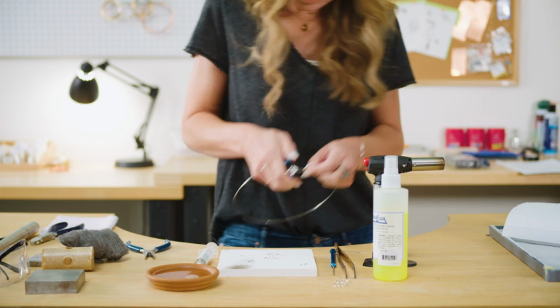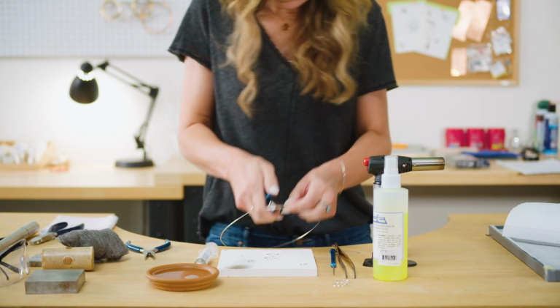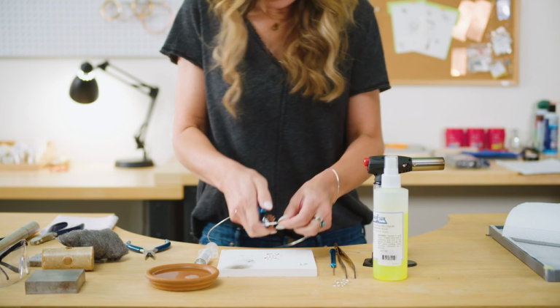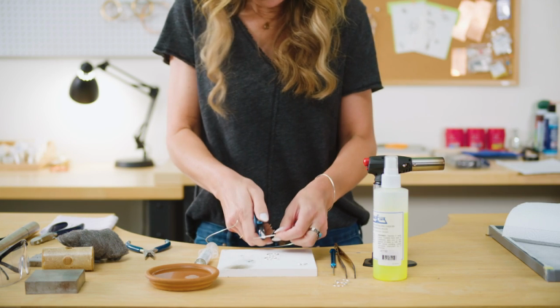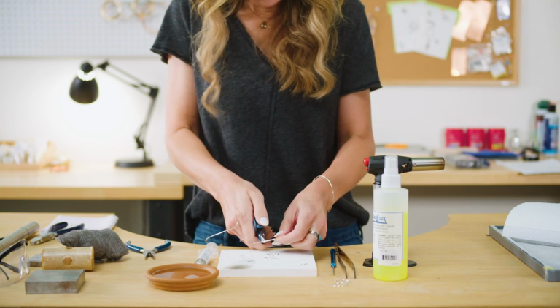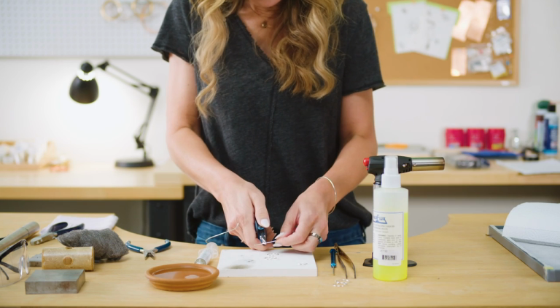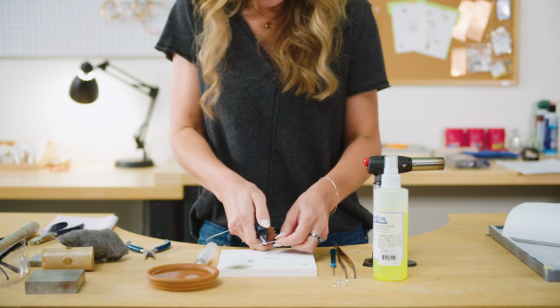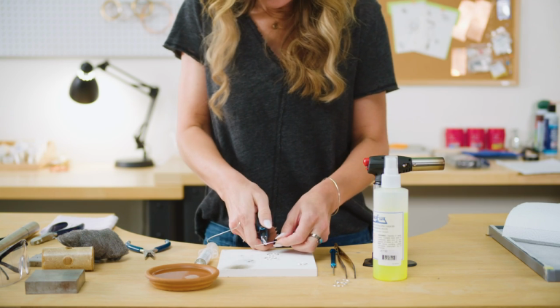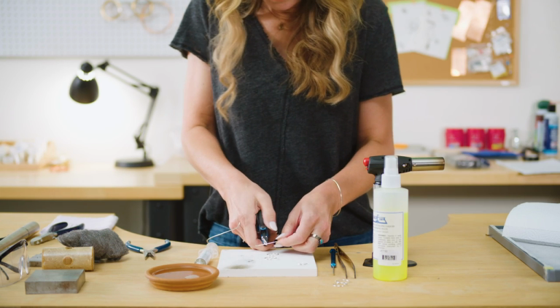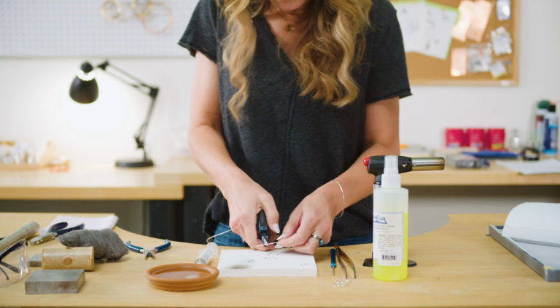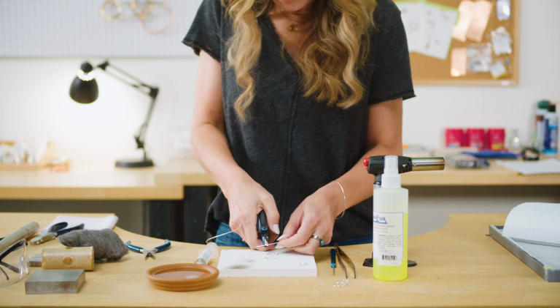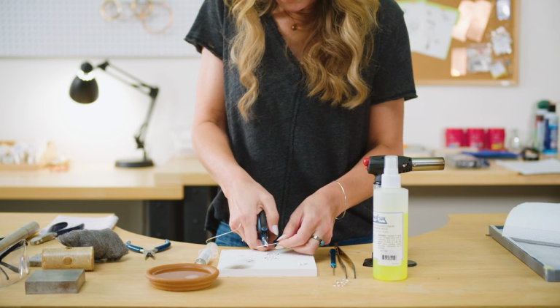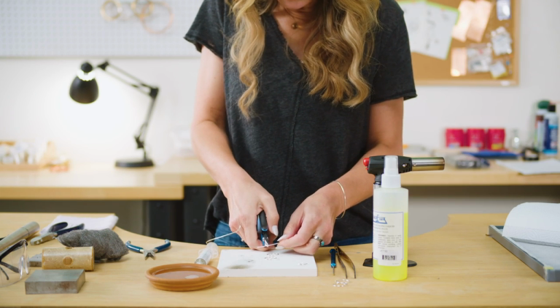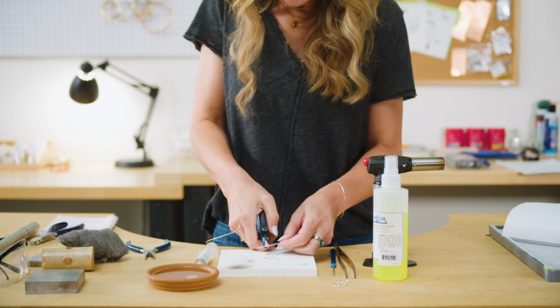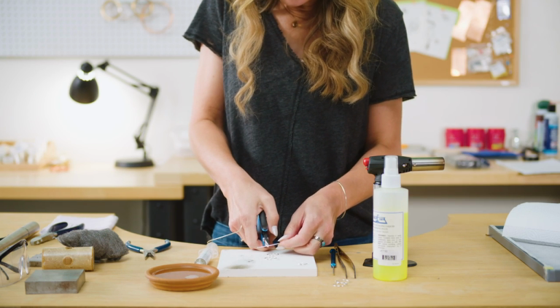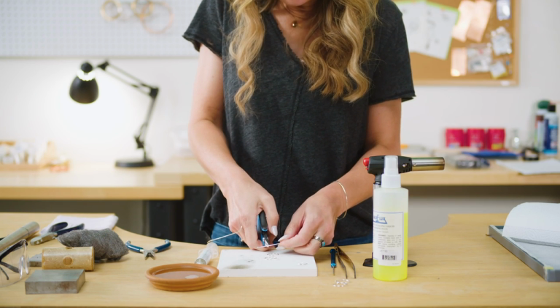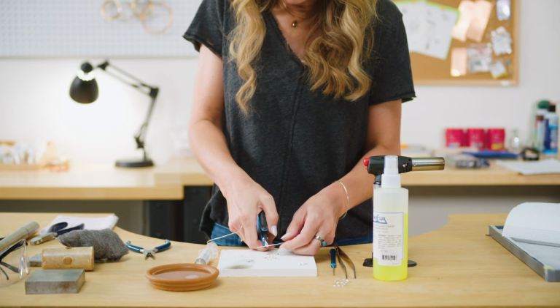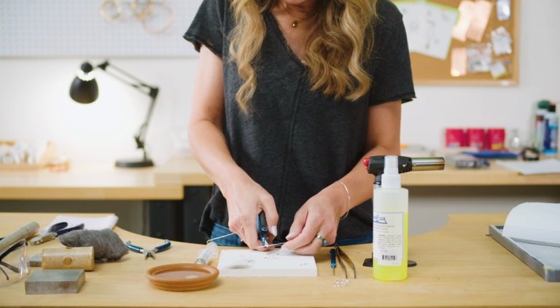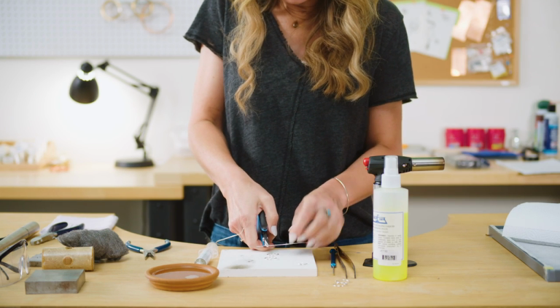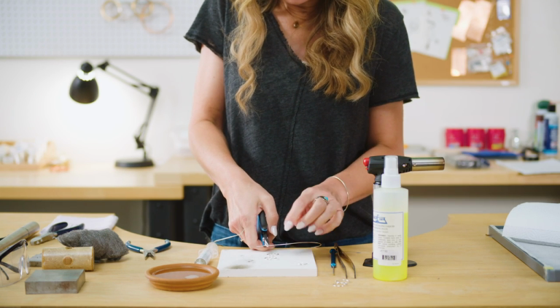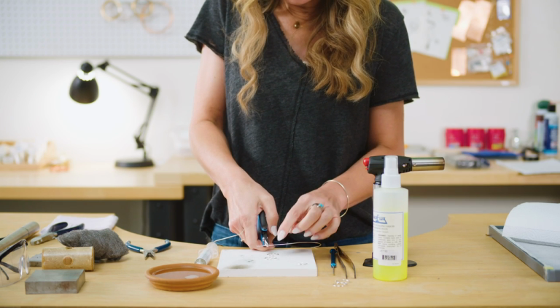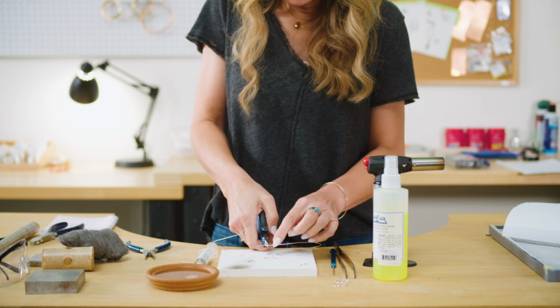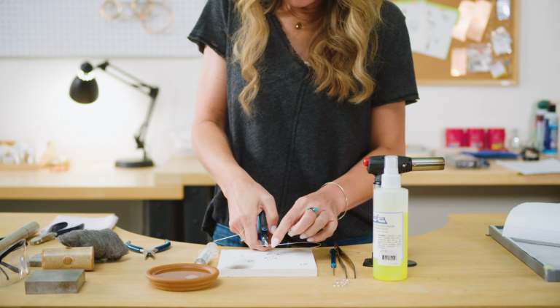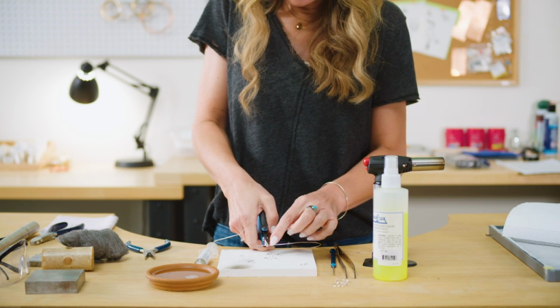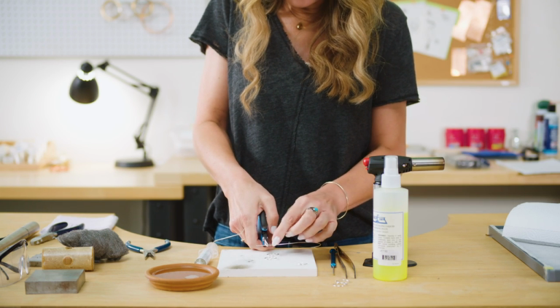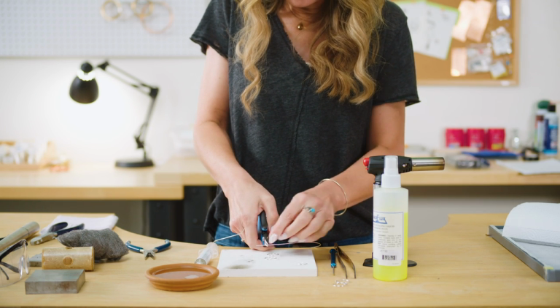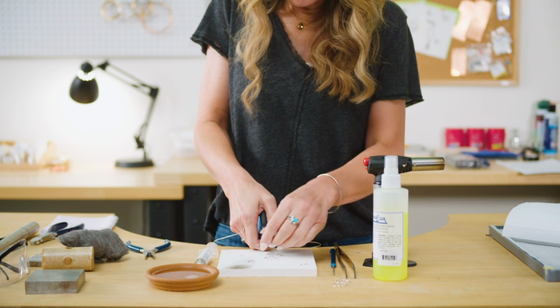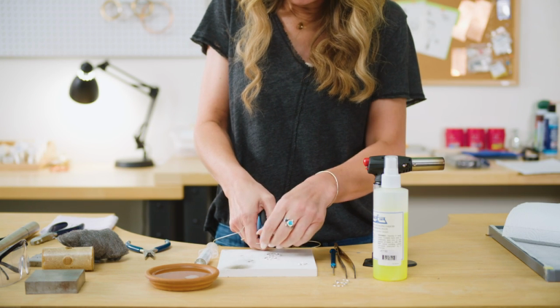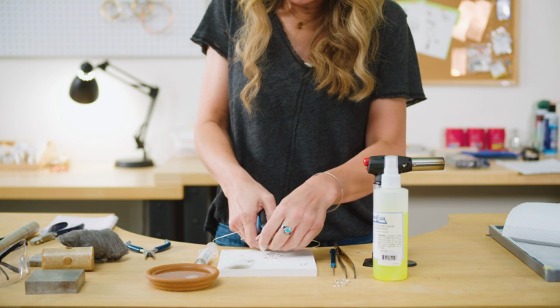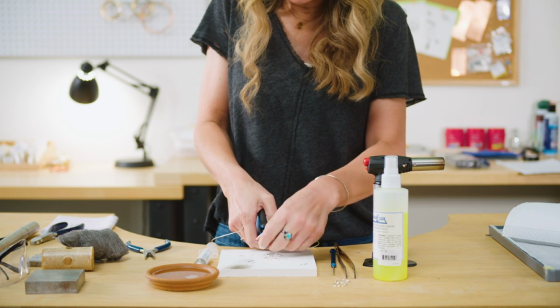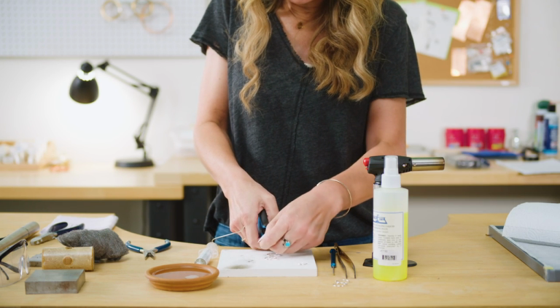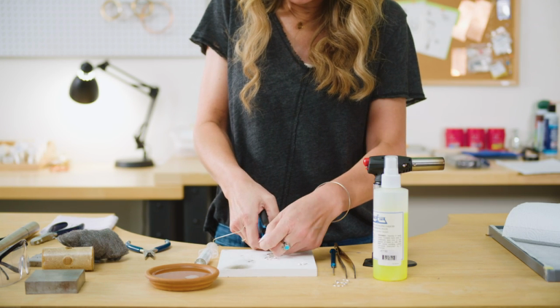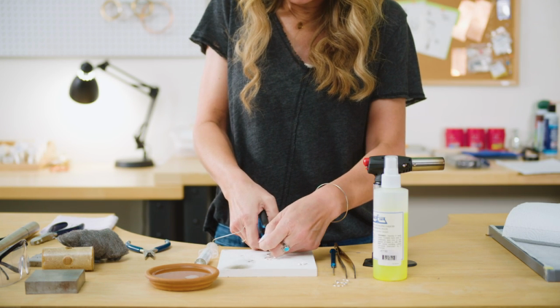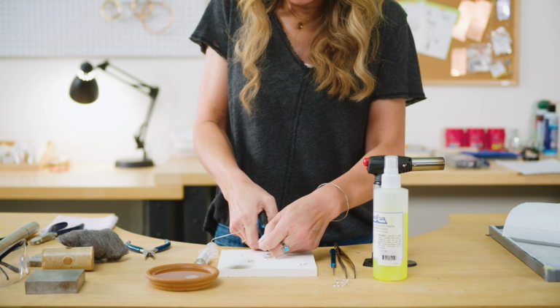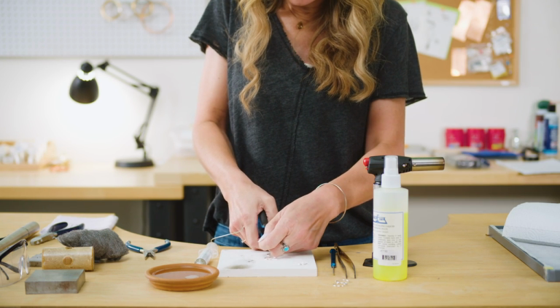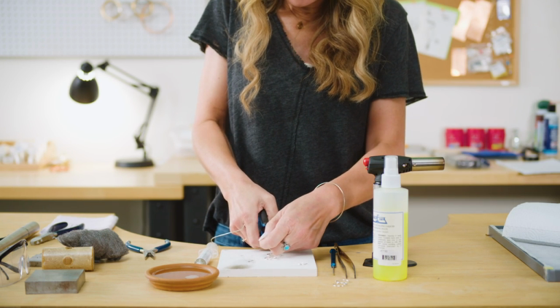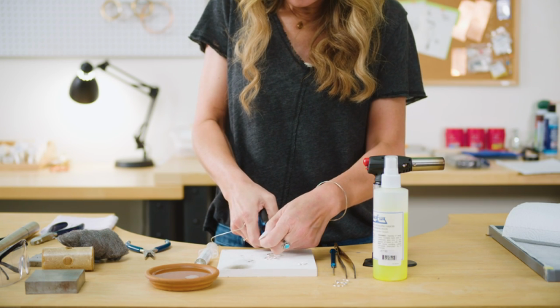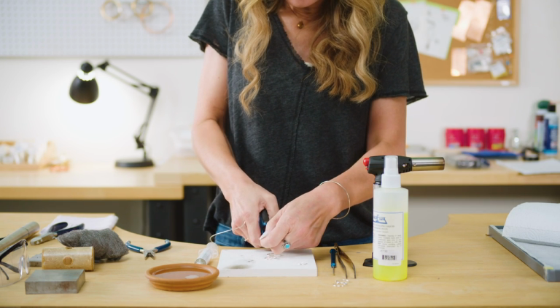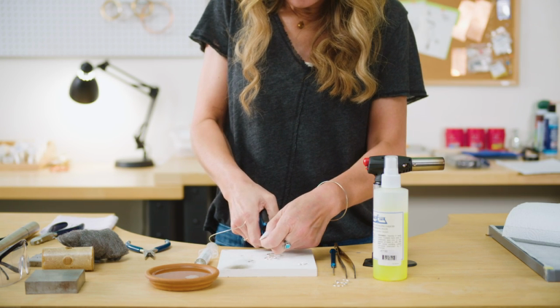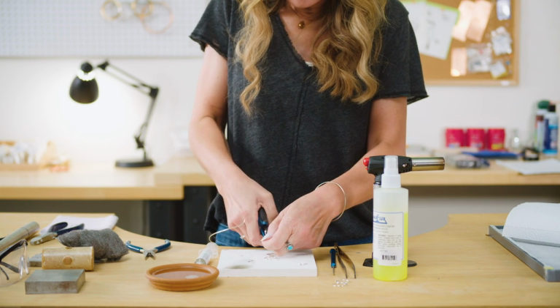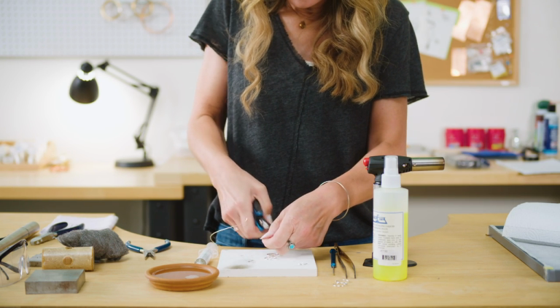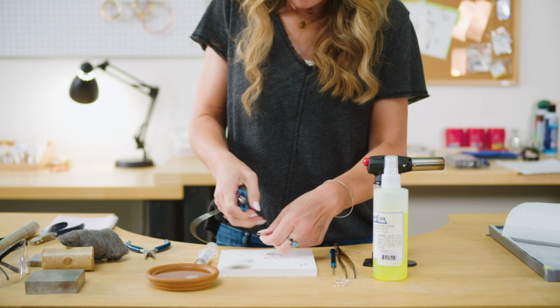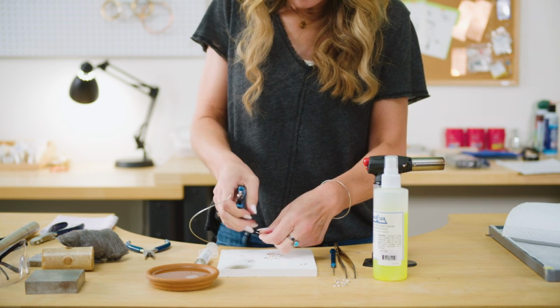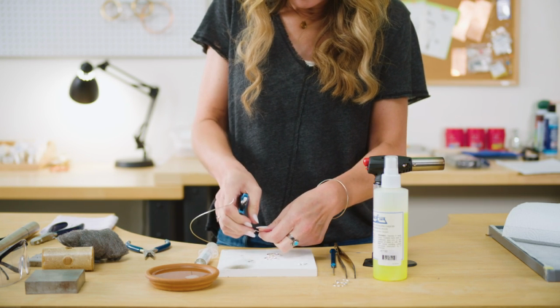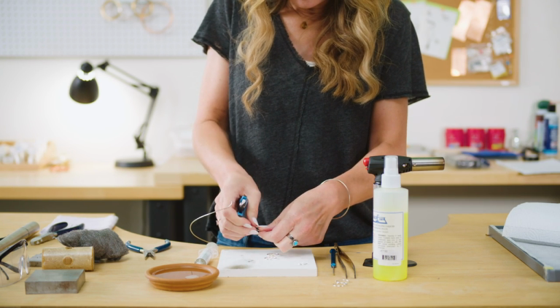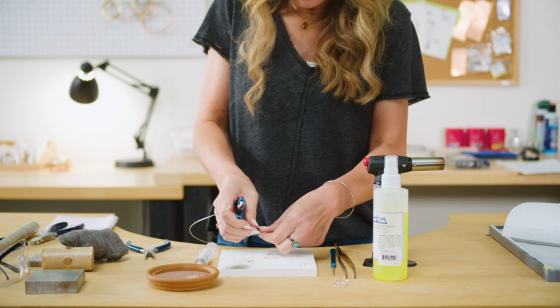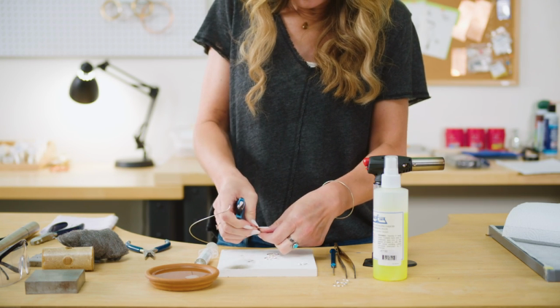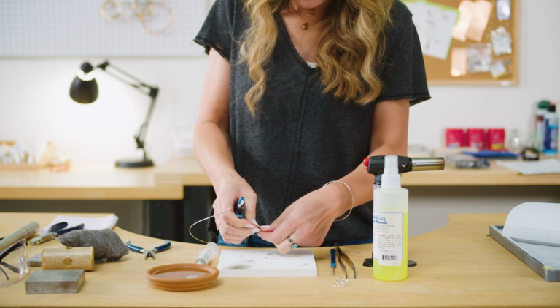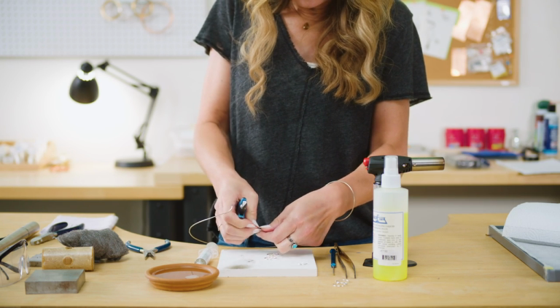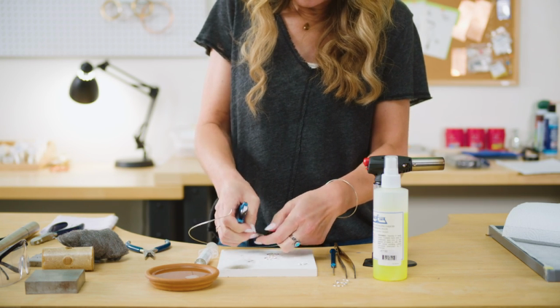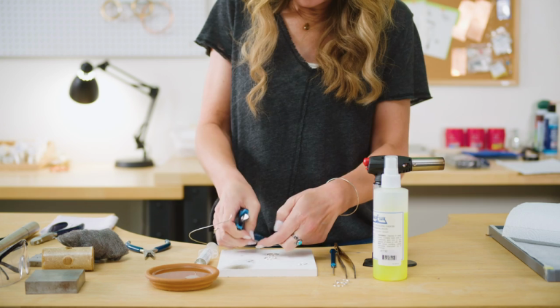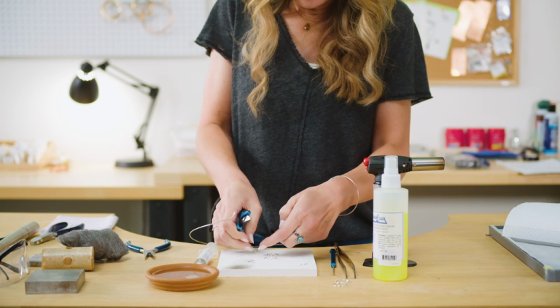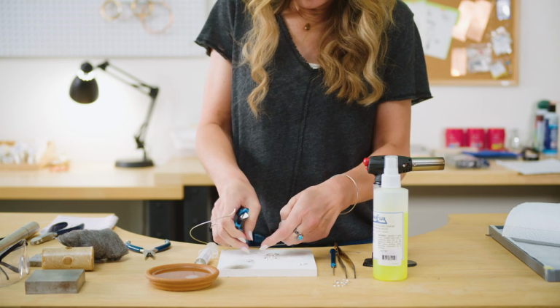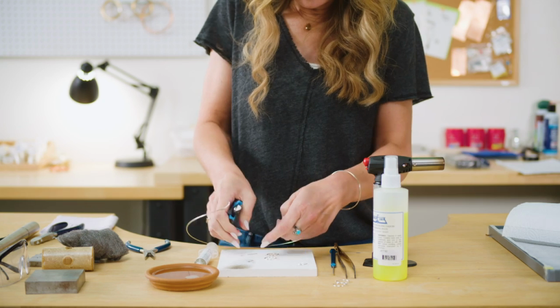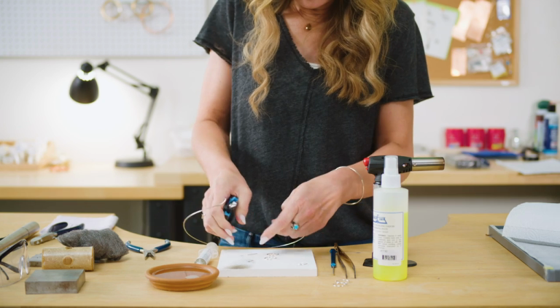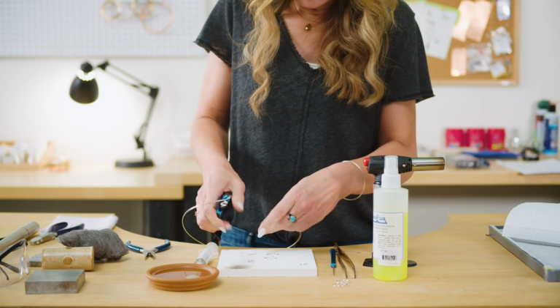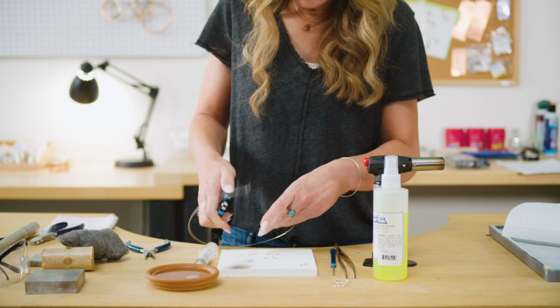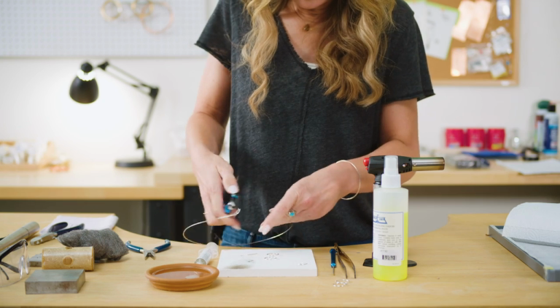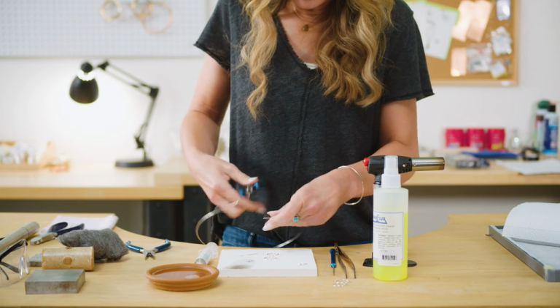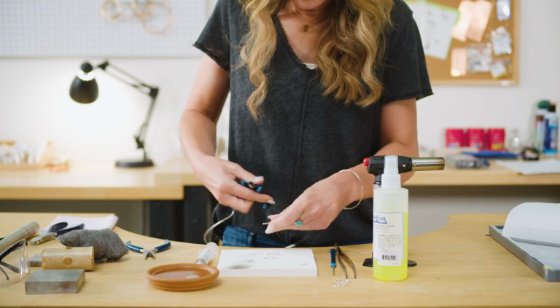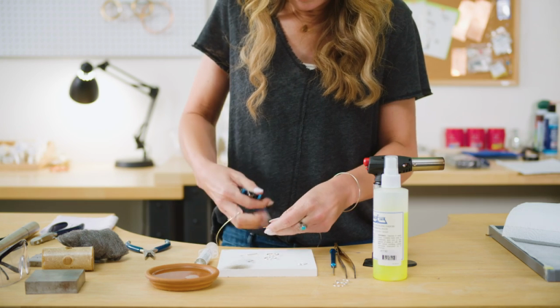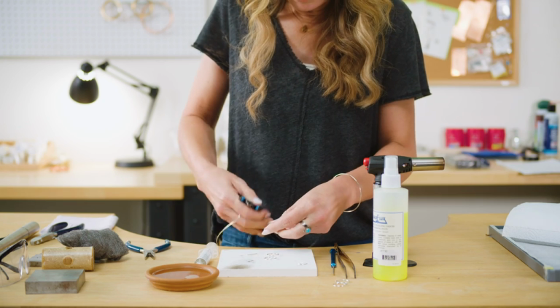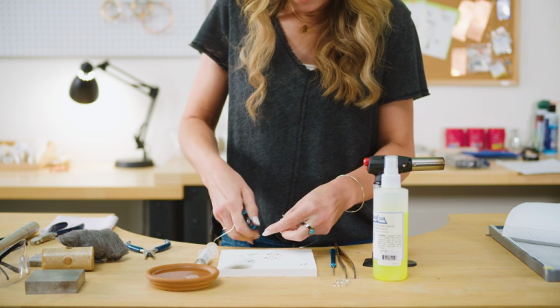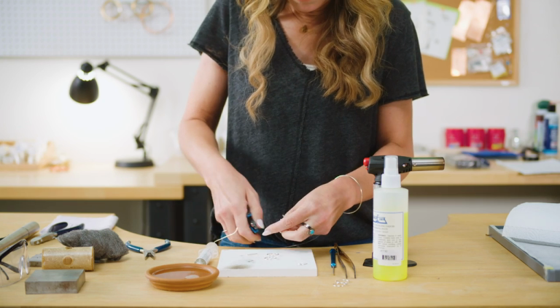So I measured that 3 quarters of an inch, and I'm just going to cut that with my flush cutter, and then I'll do another one exactly the same.